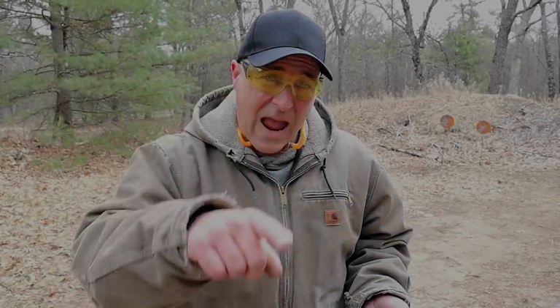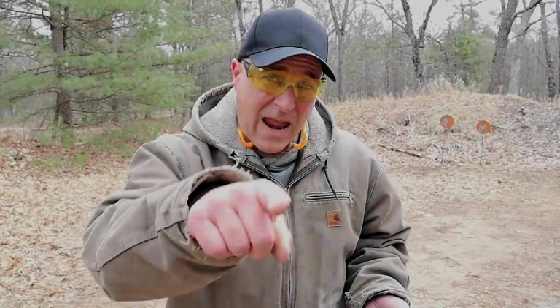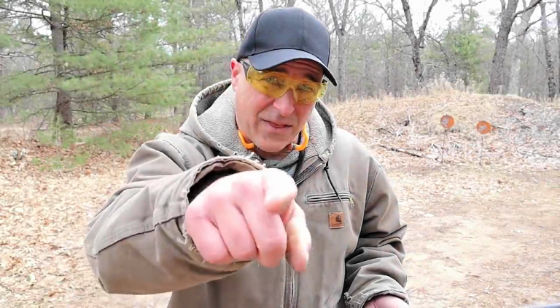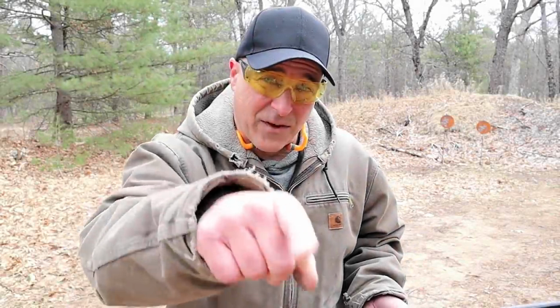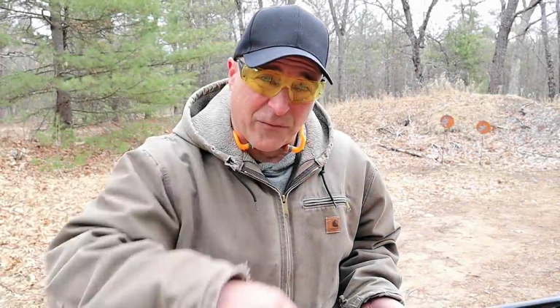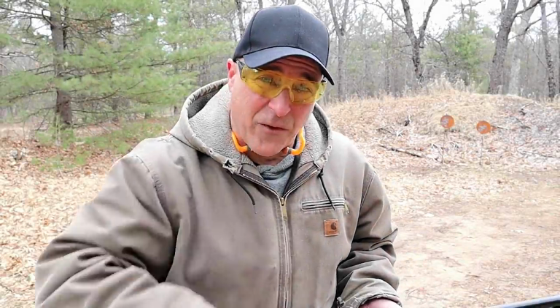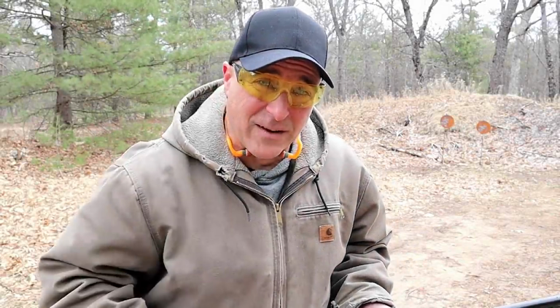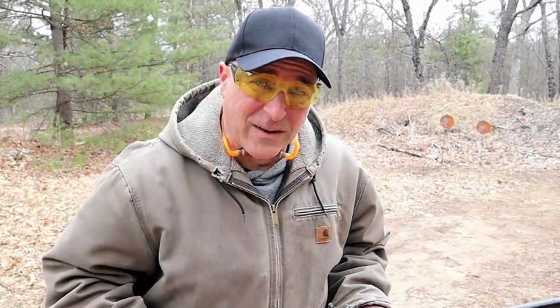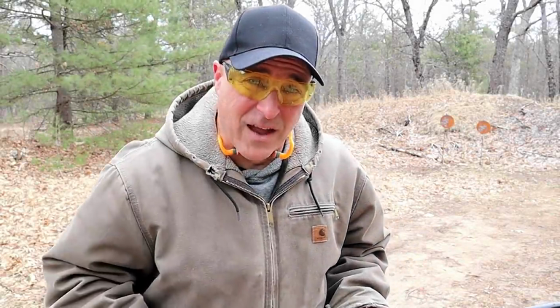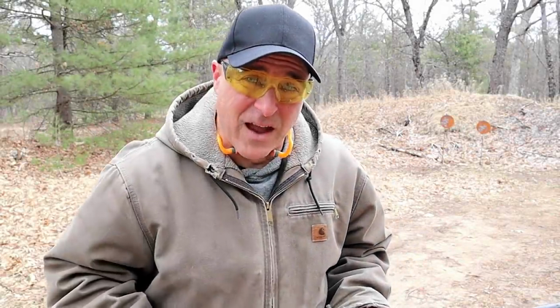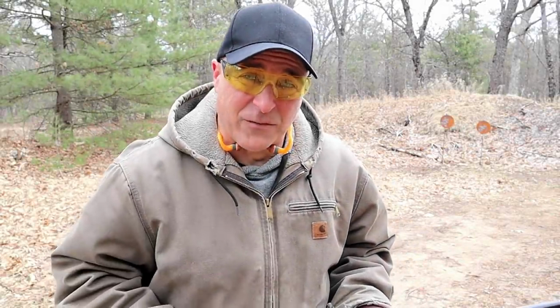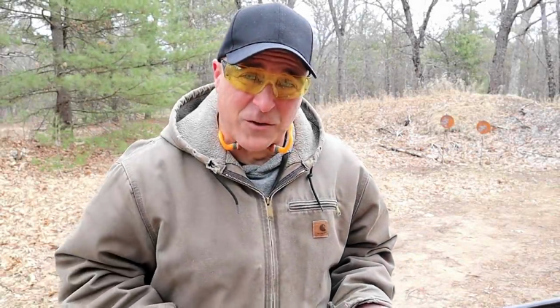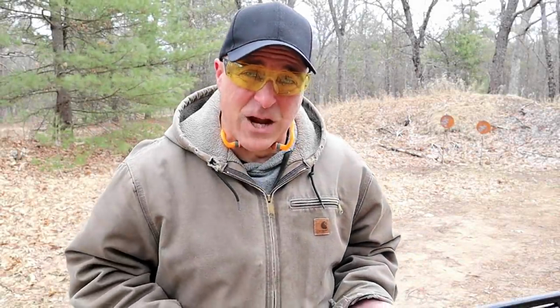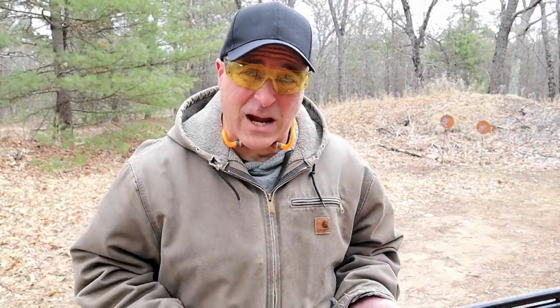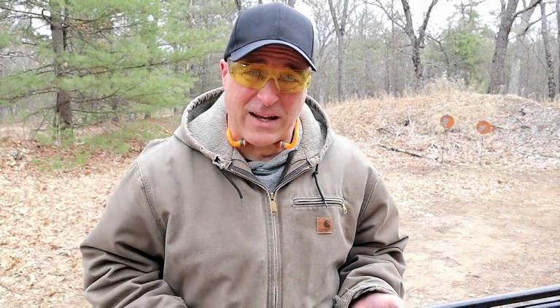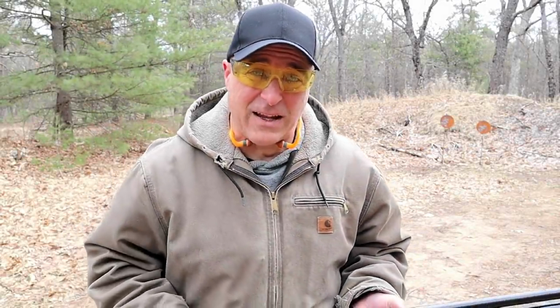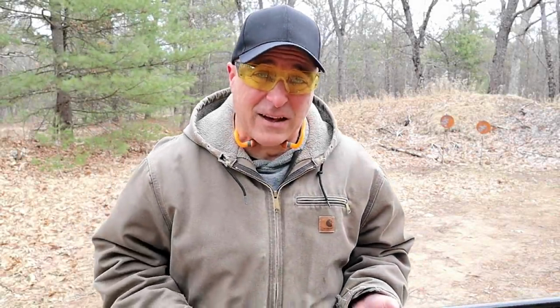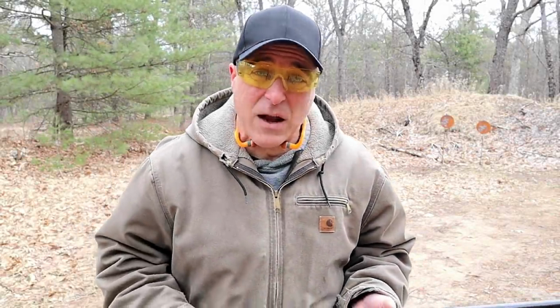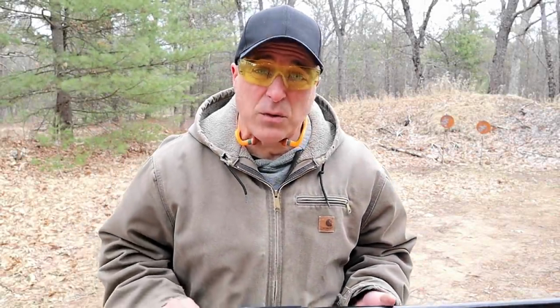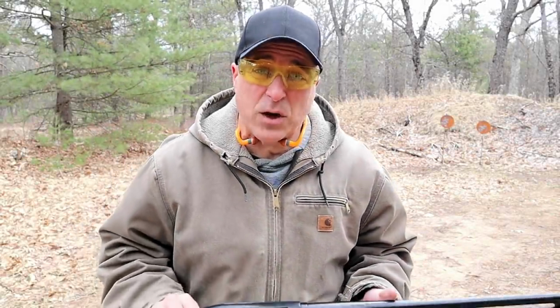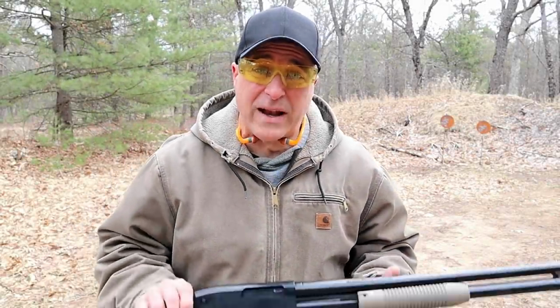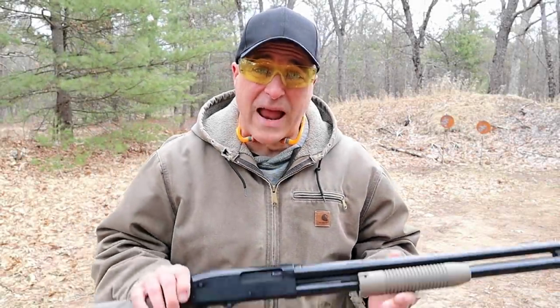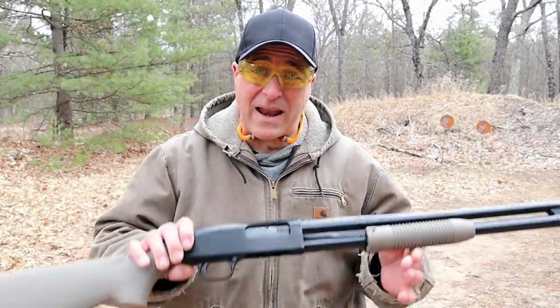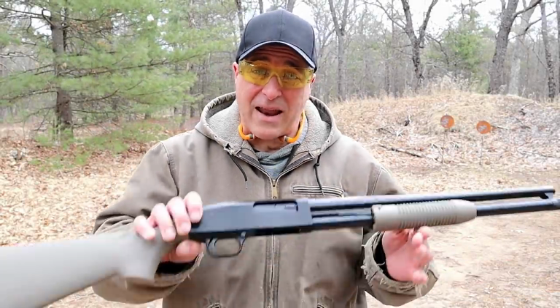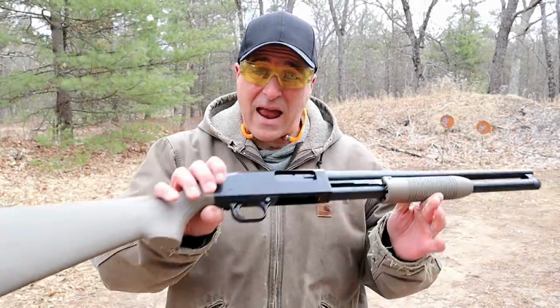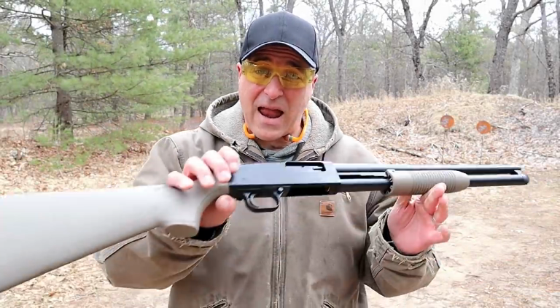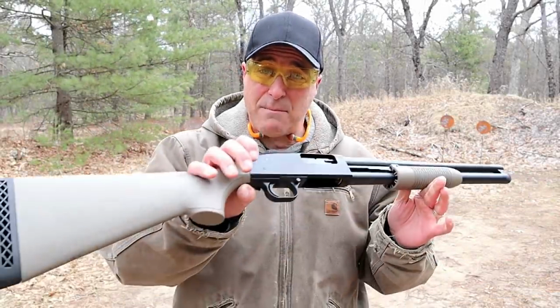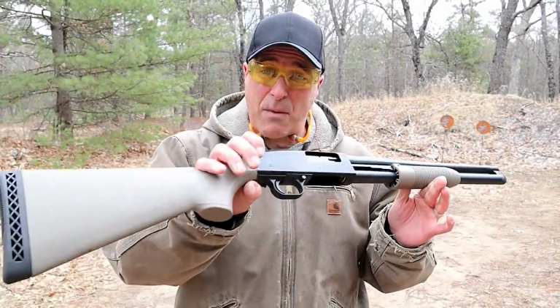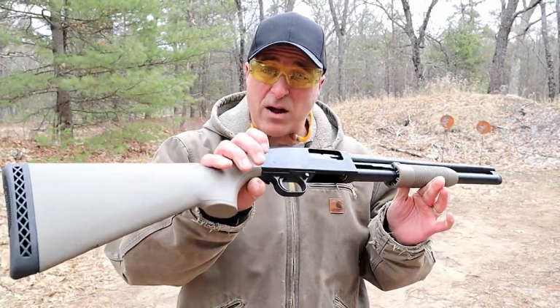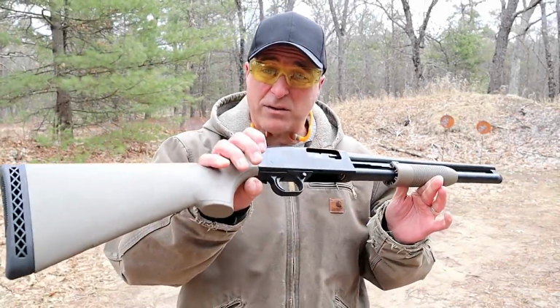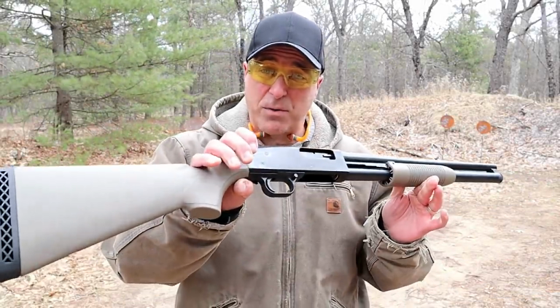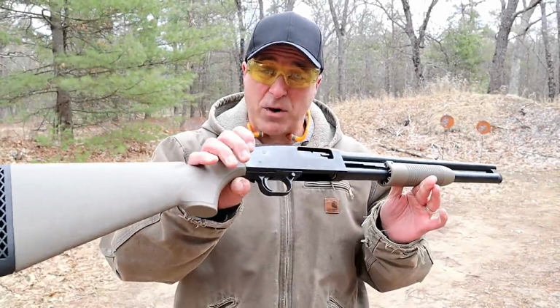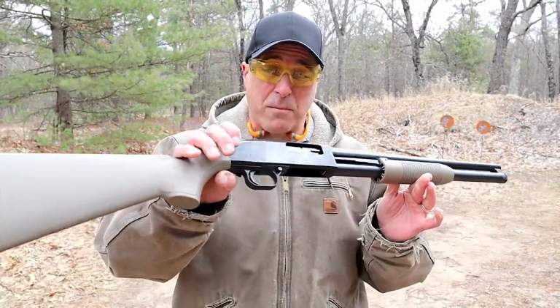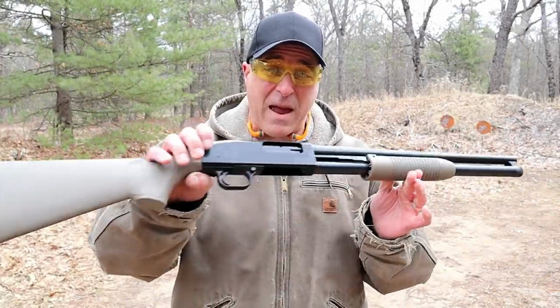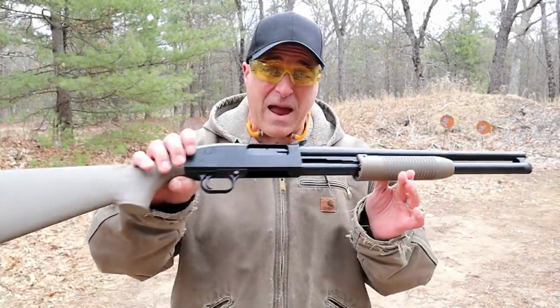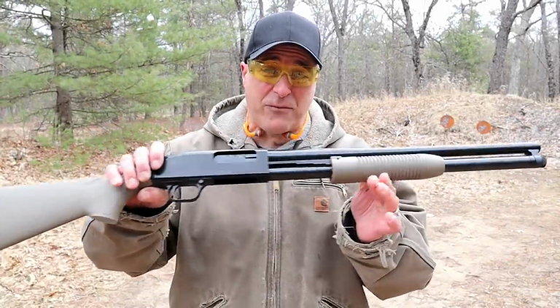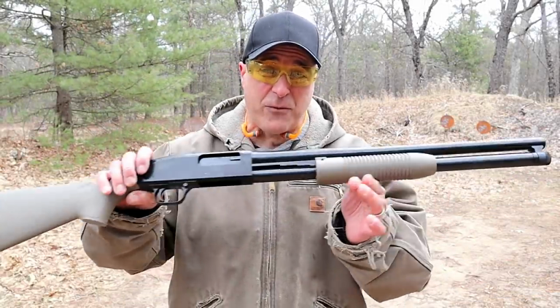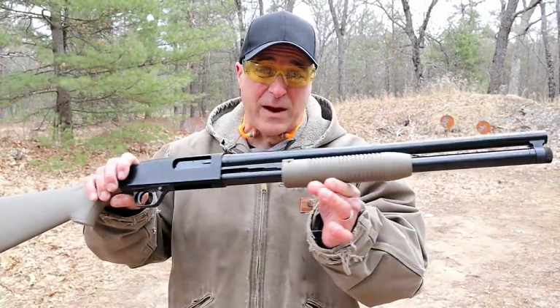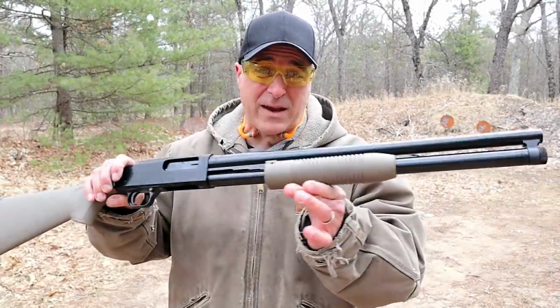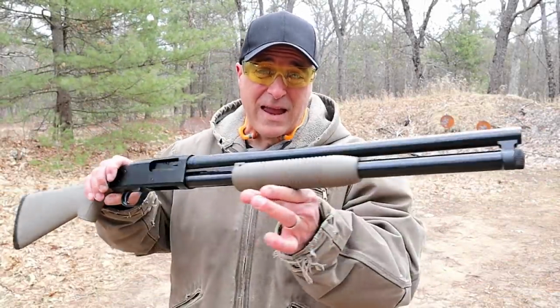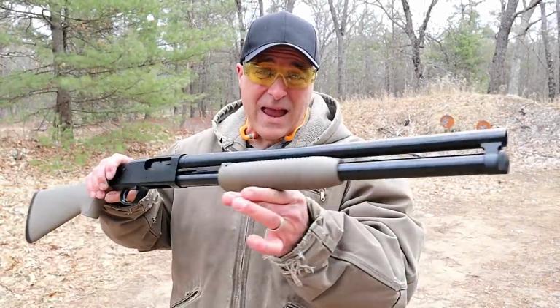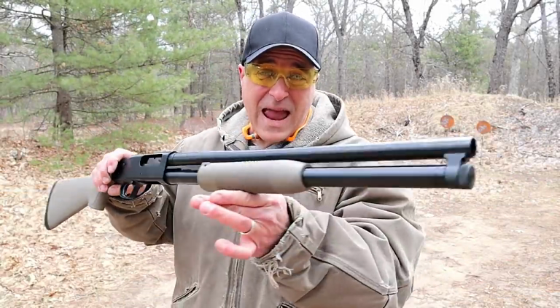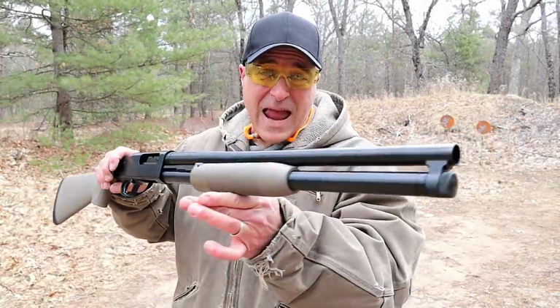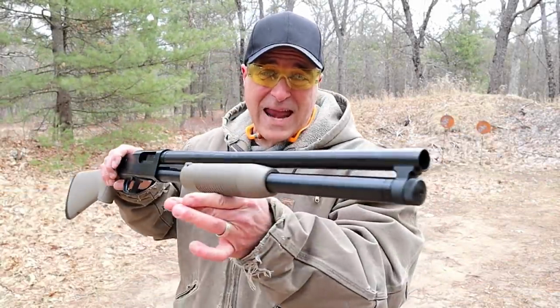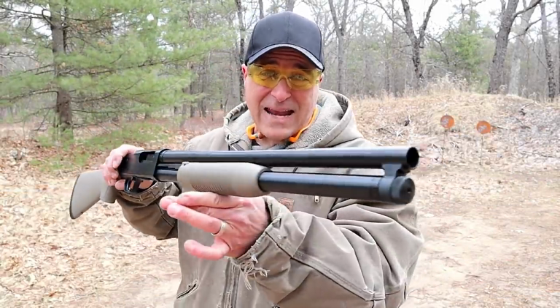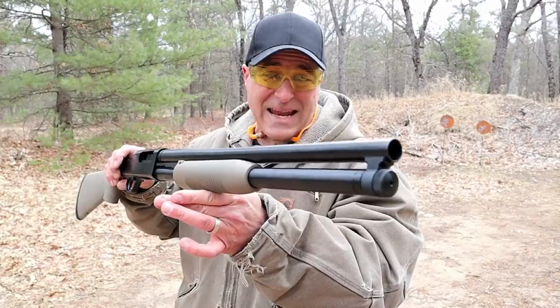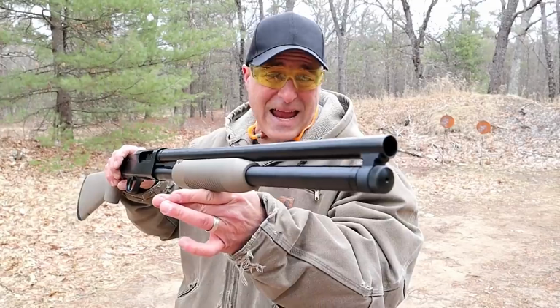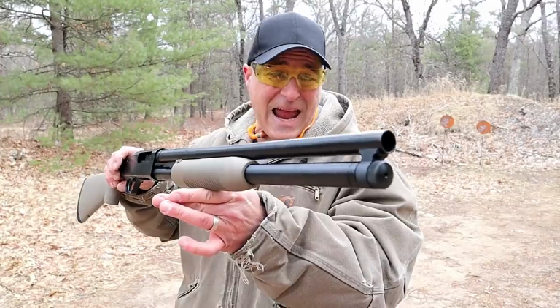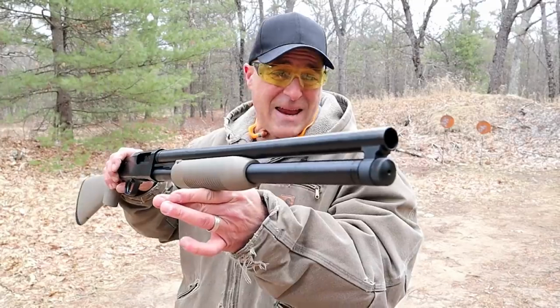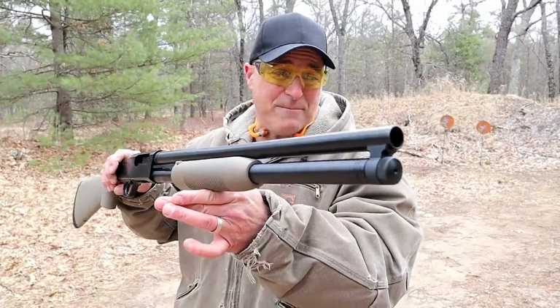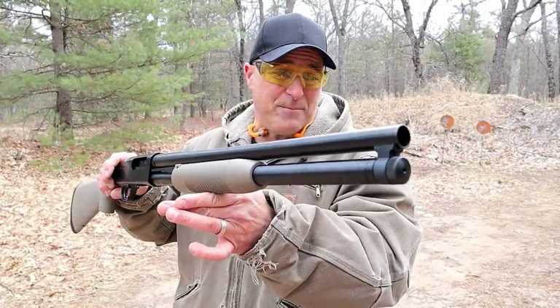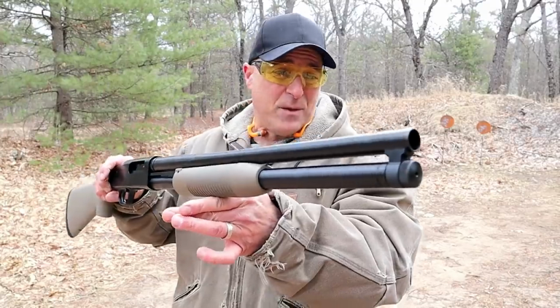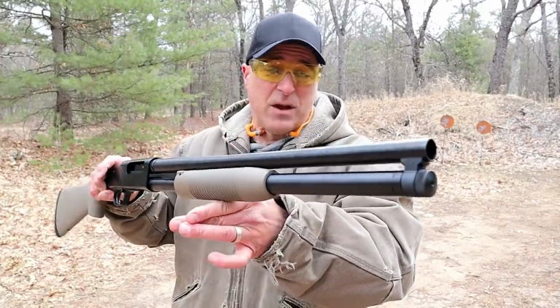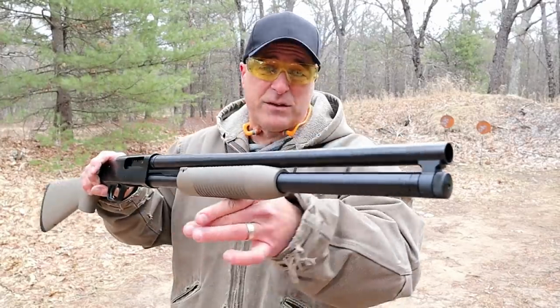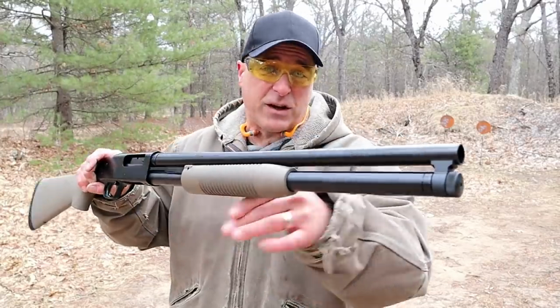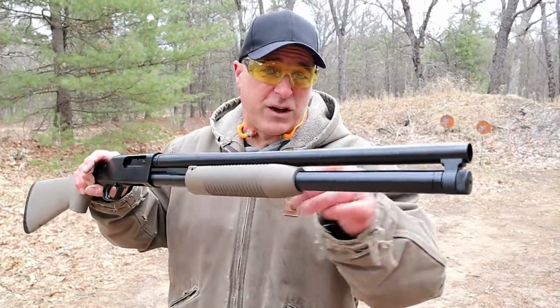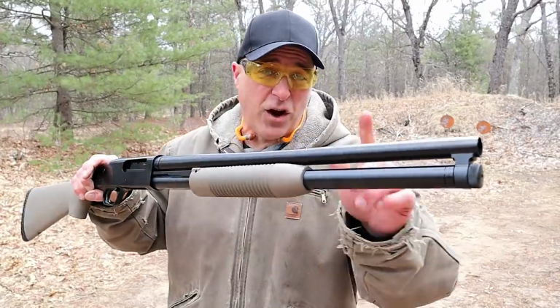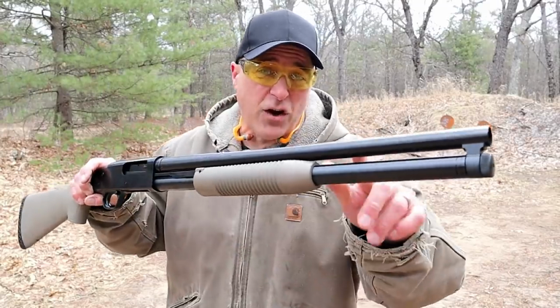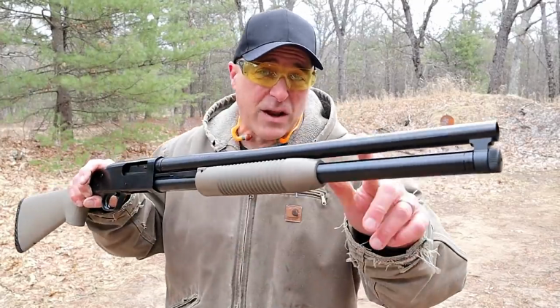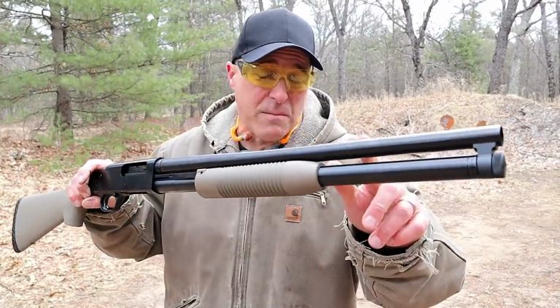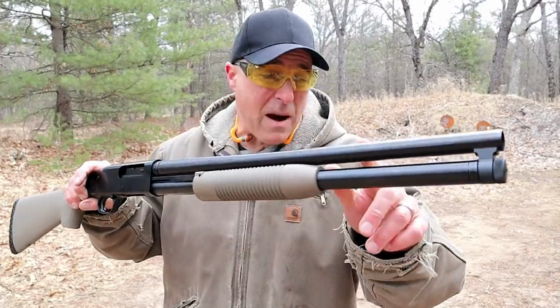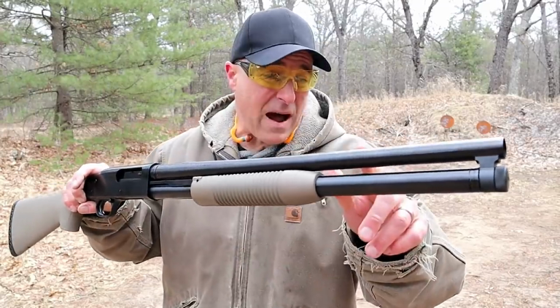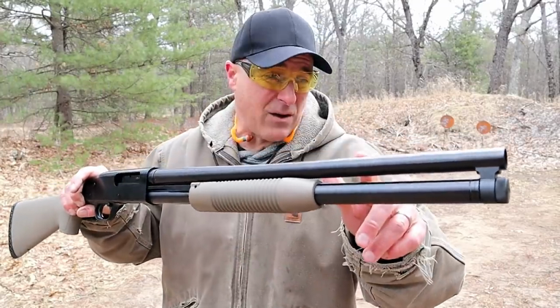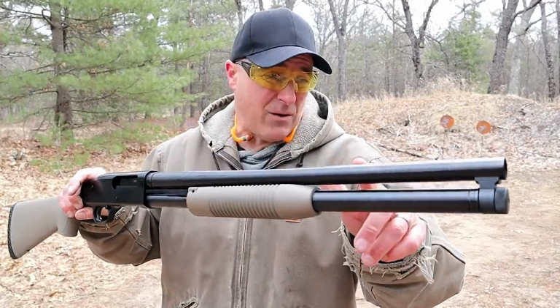Hey there friends, thanks for checking in. Today we're looking at a Mossberg Maverick 88 Security model.